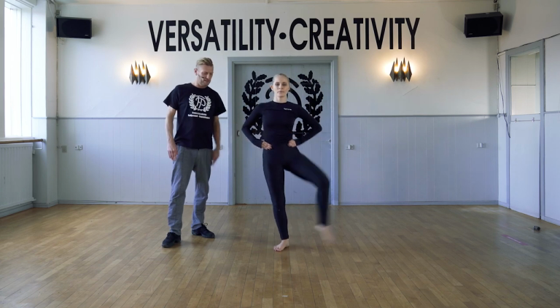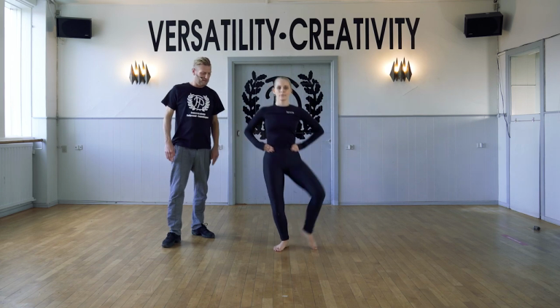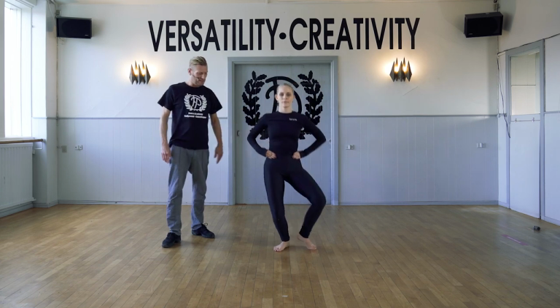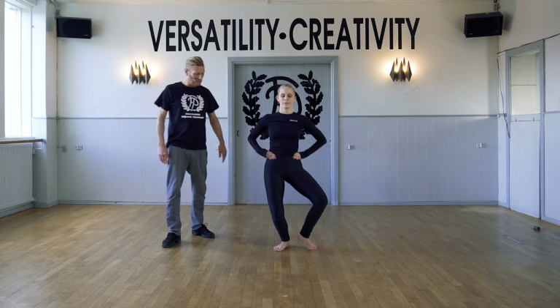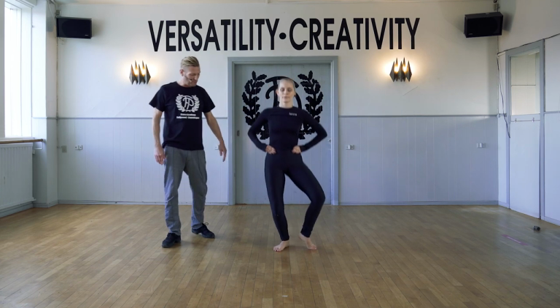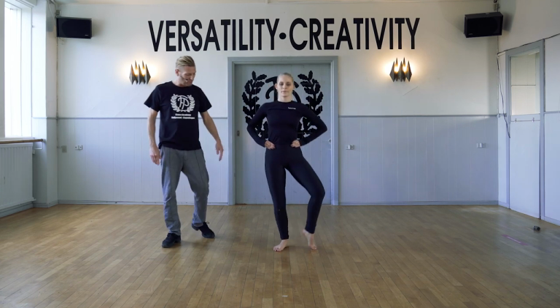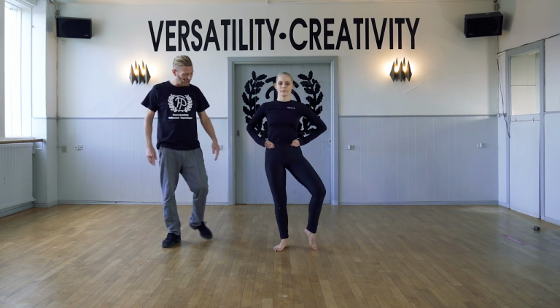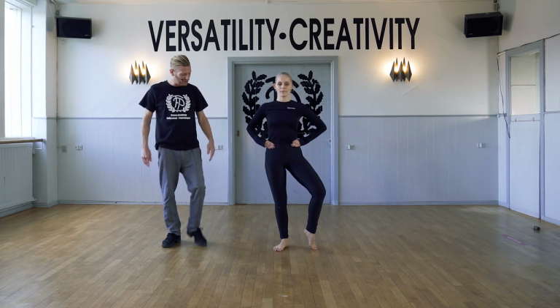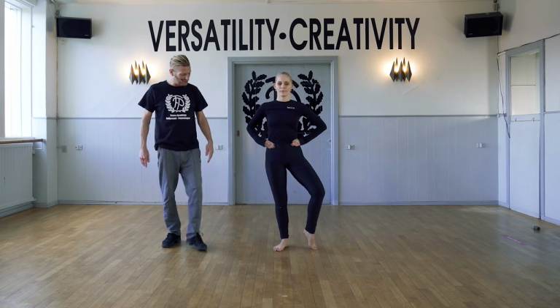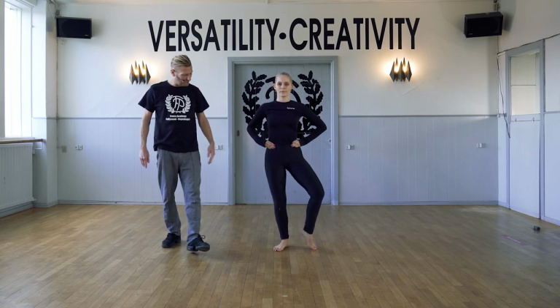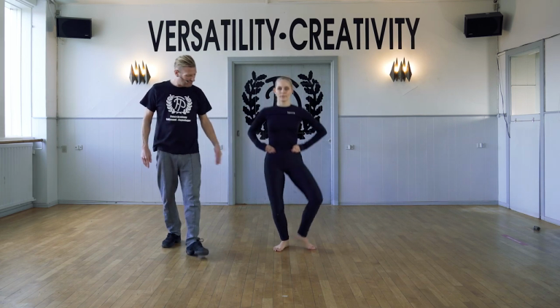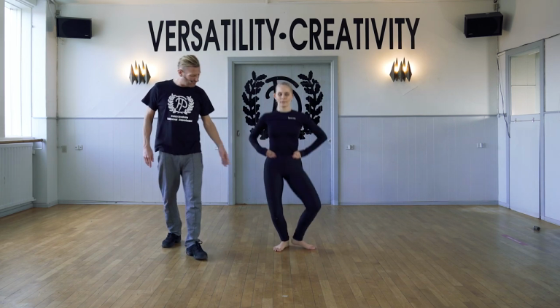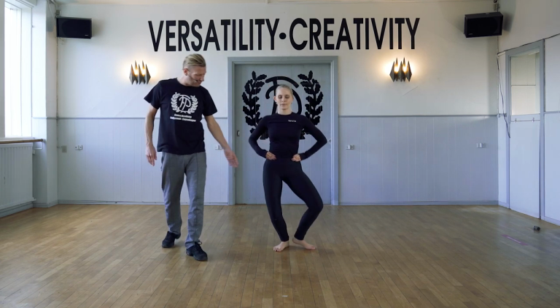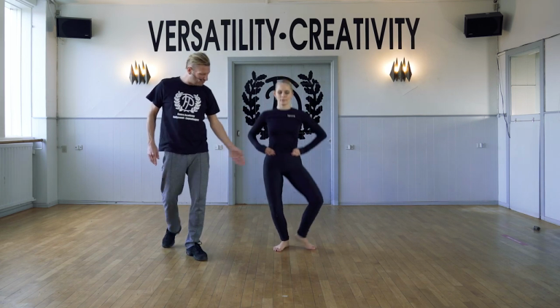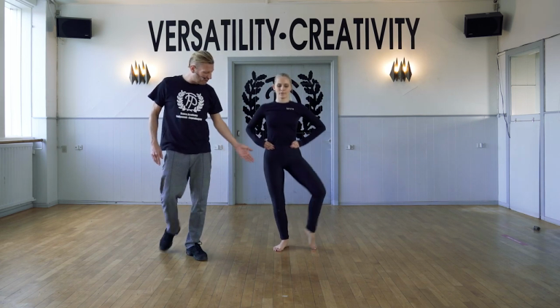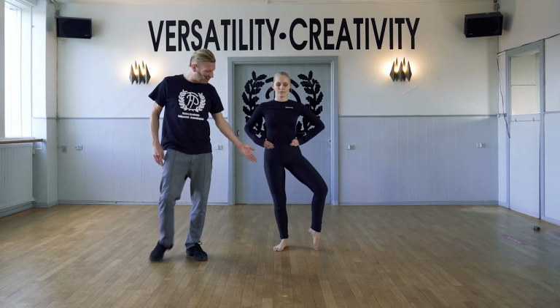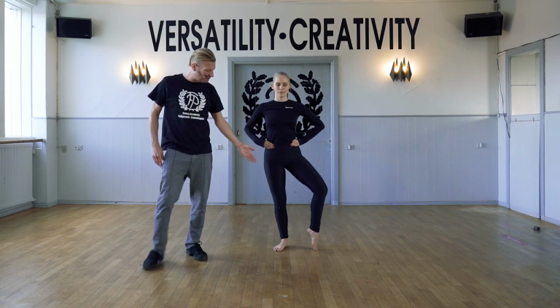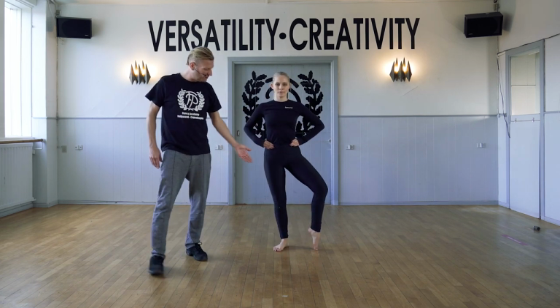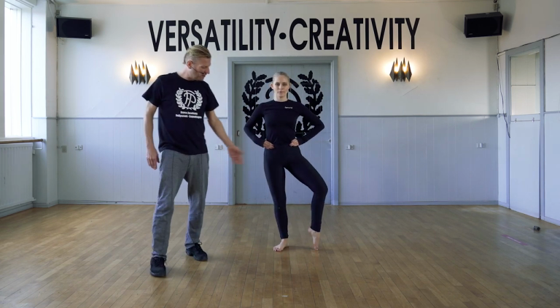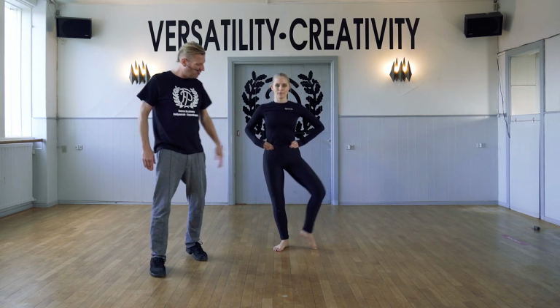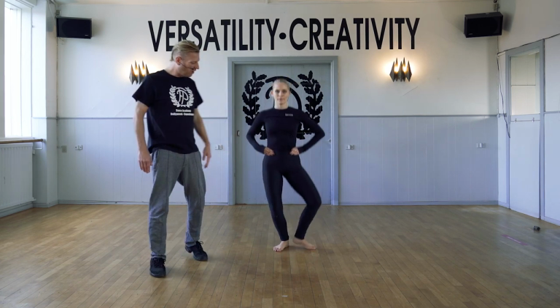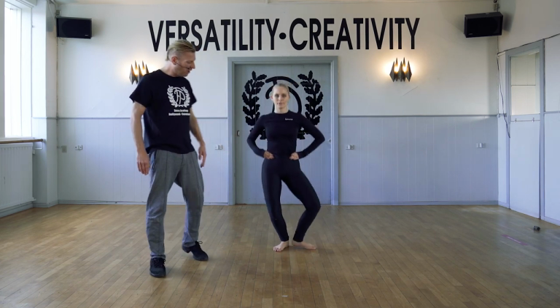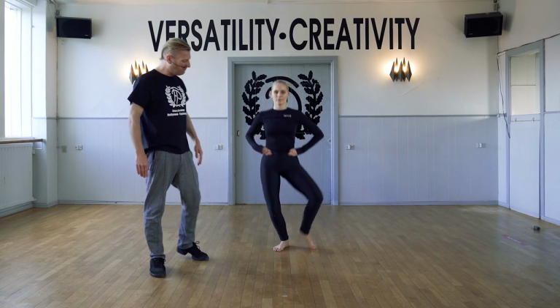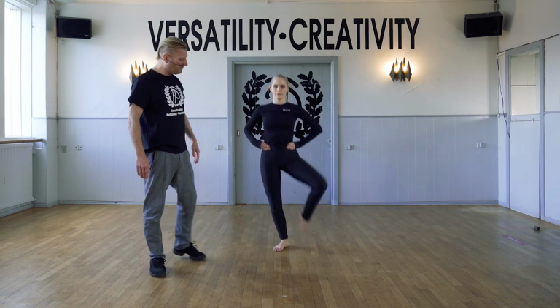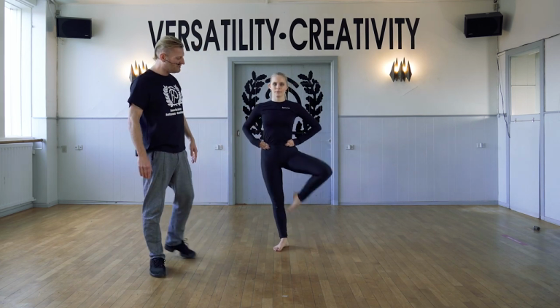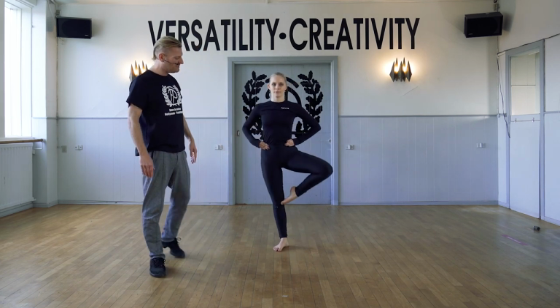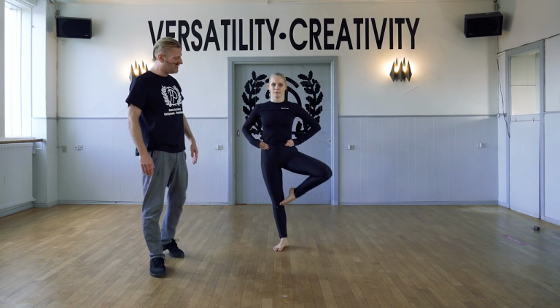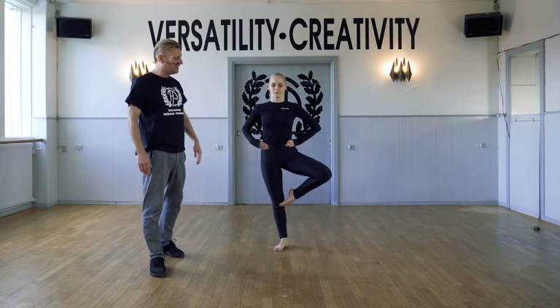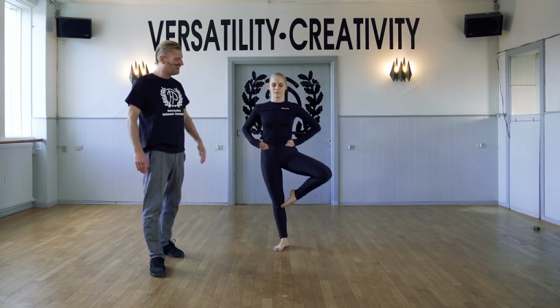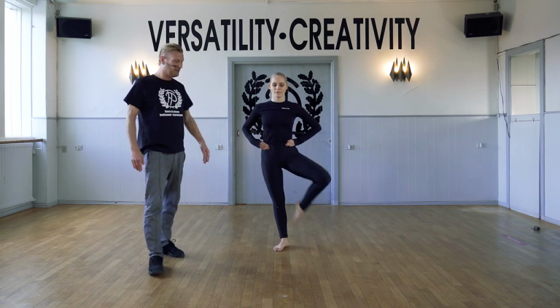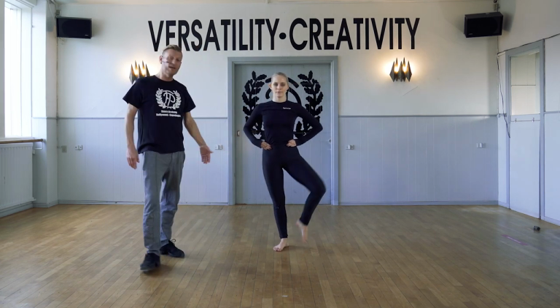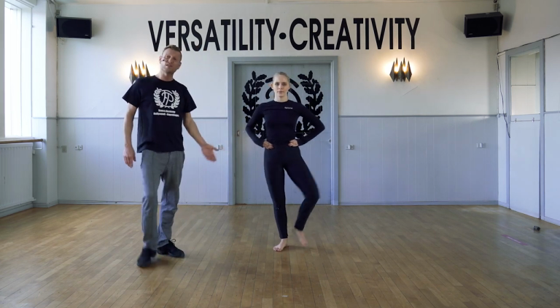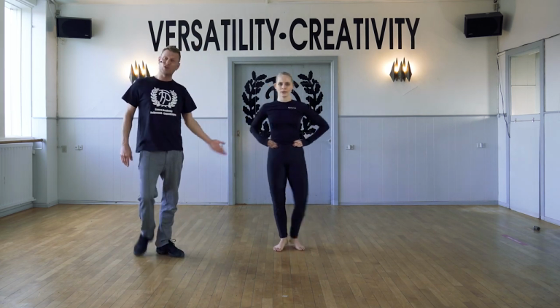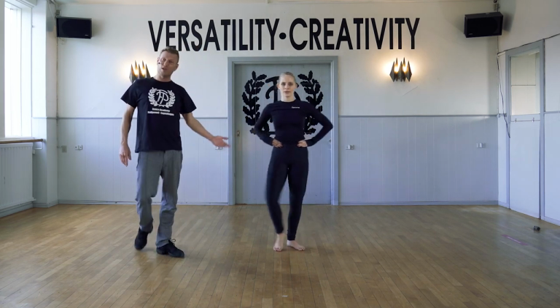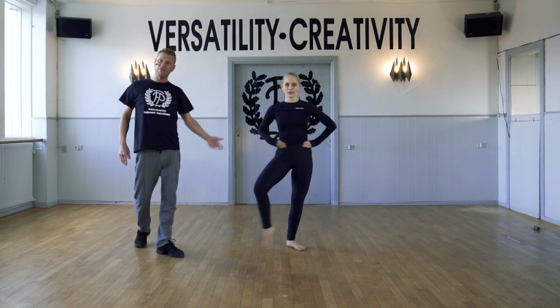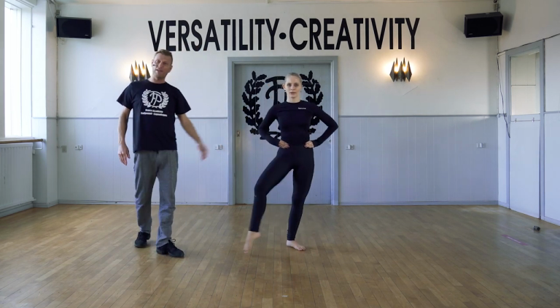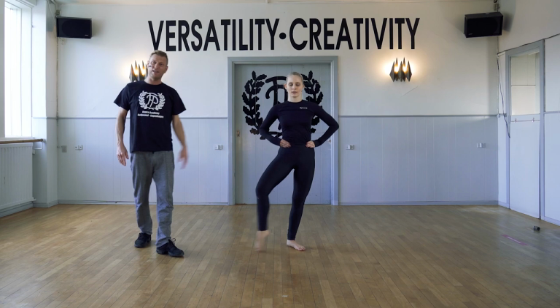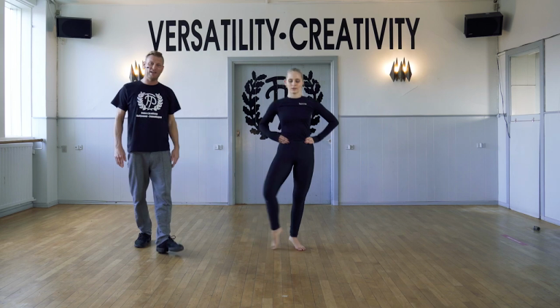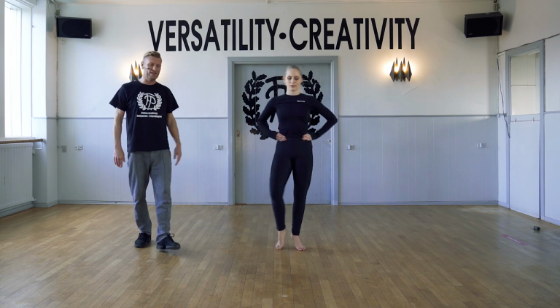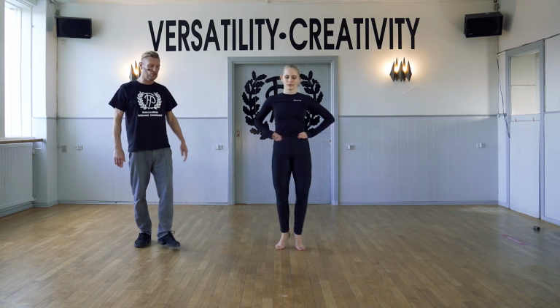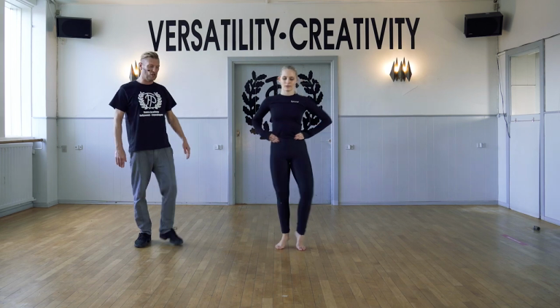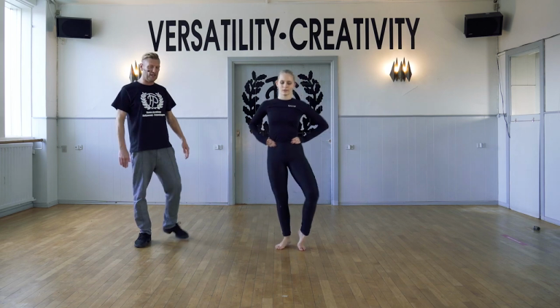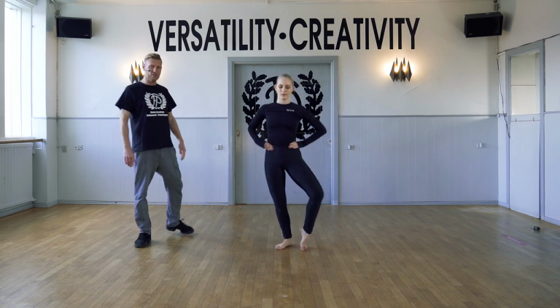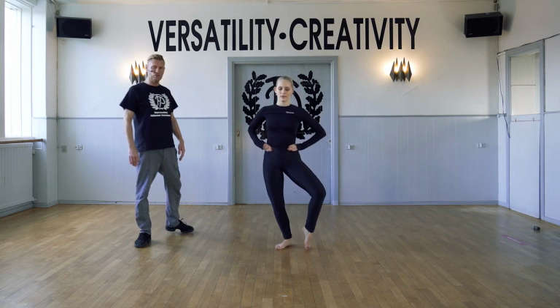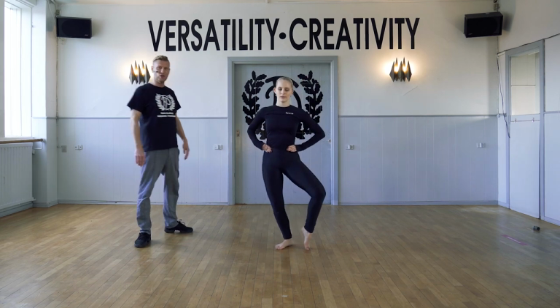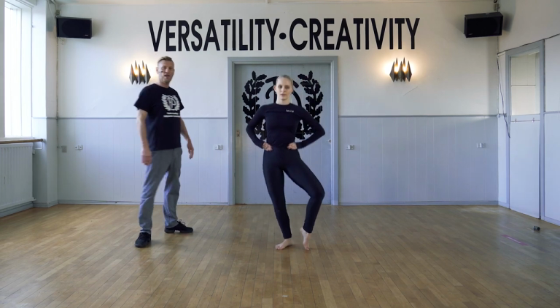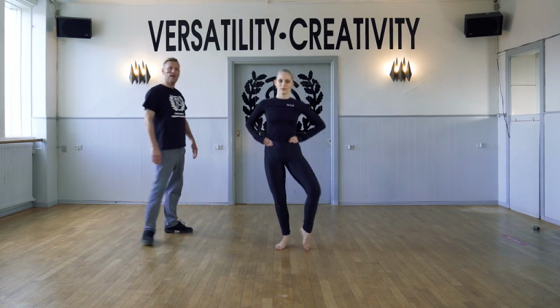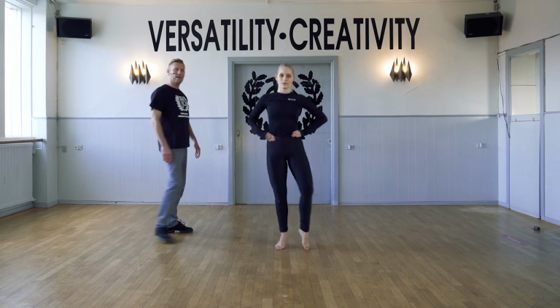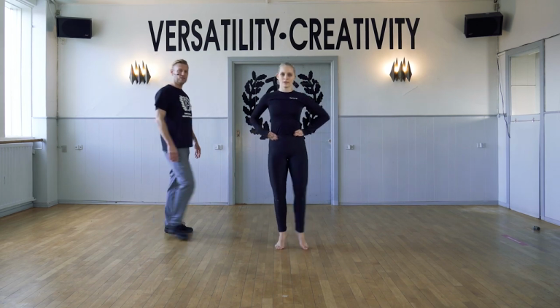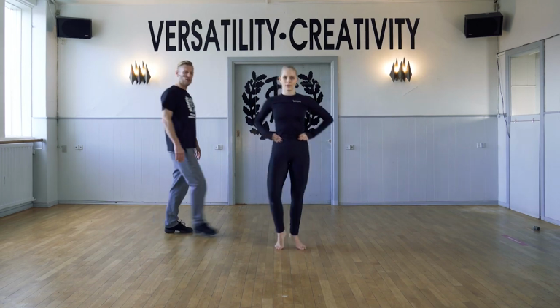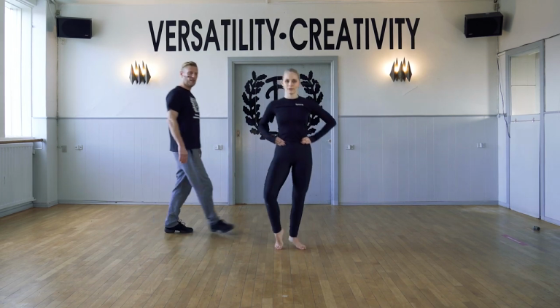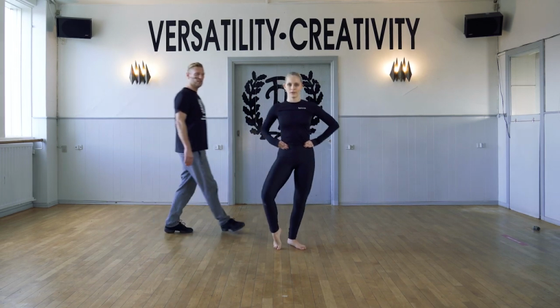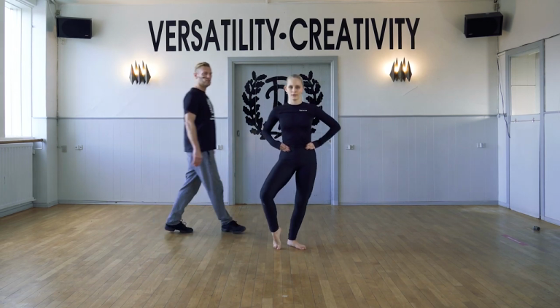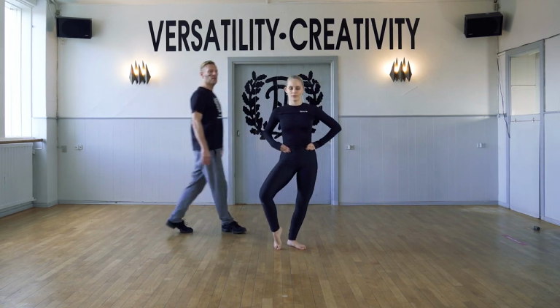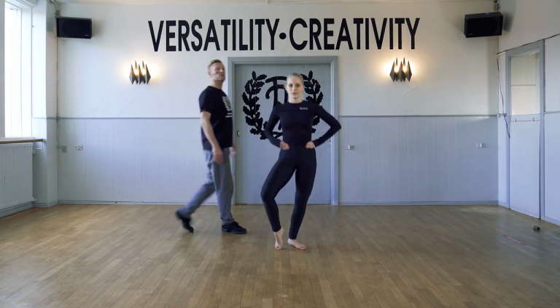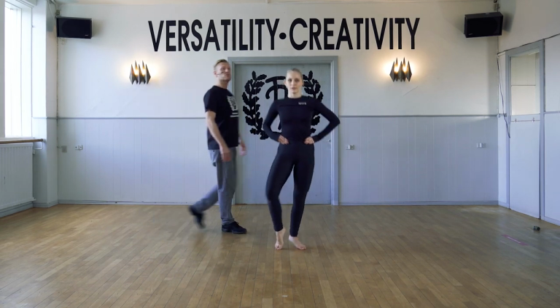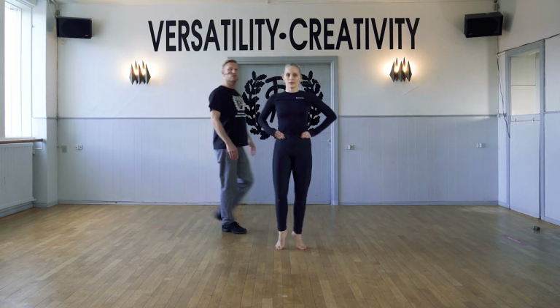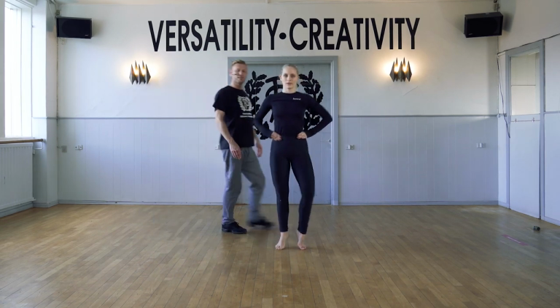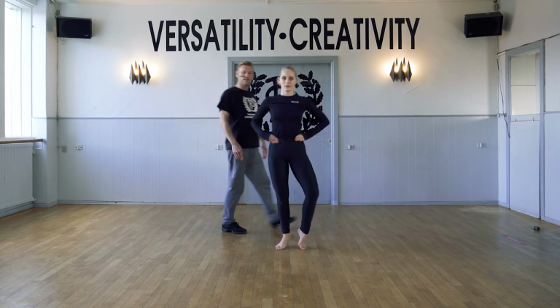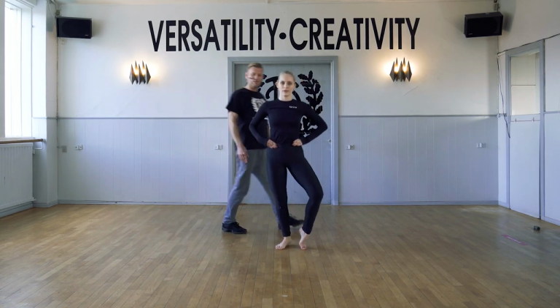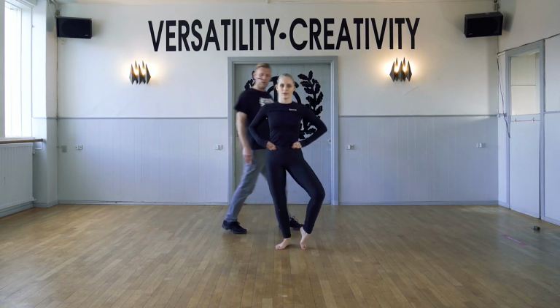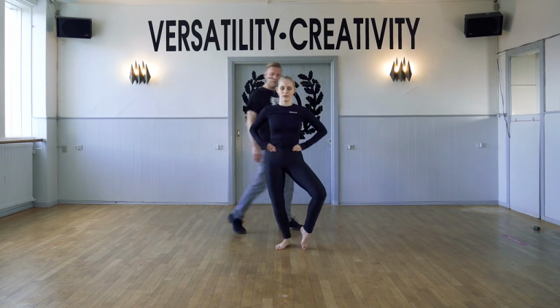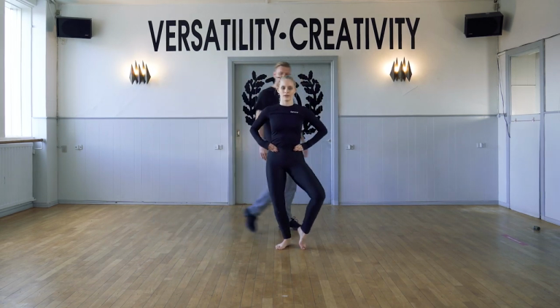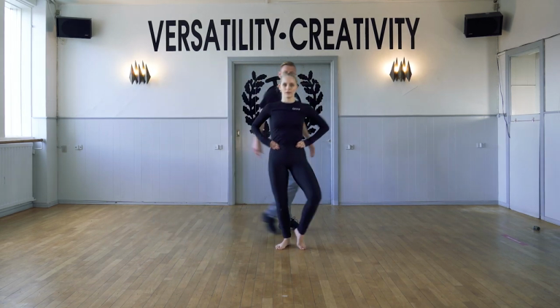Demi point, full point. Up passé, tendu. And change, and change to the développé.